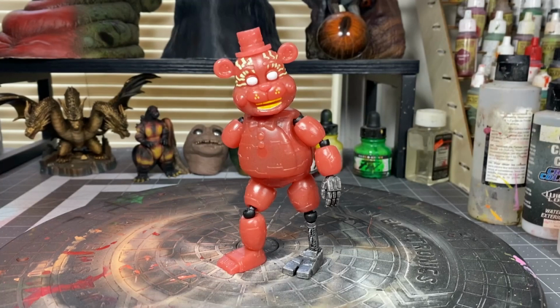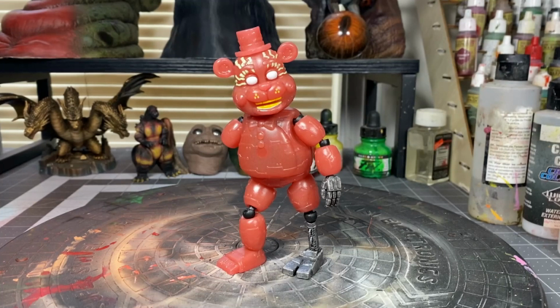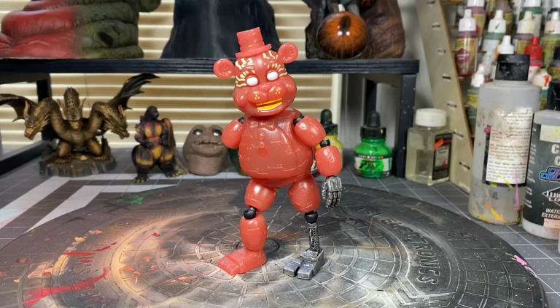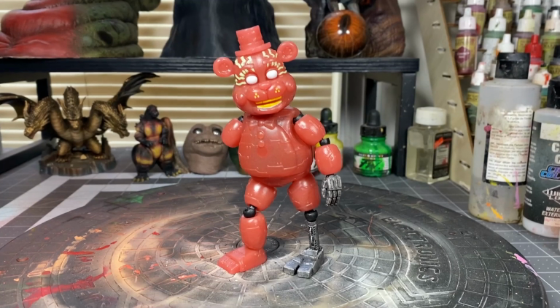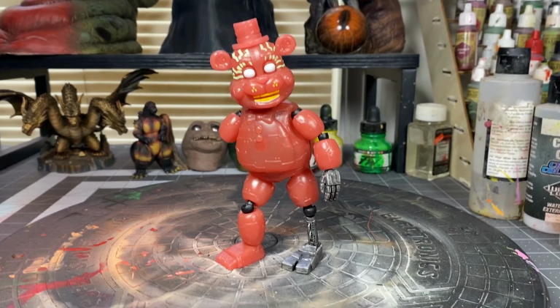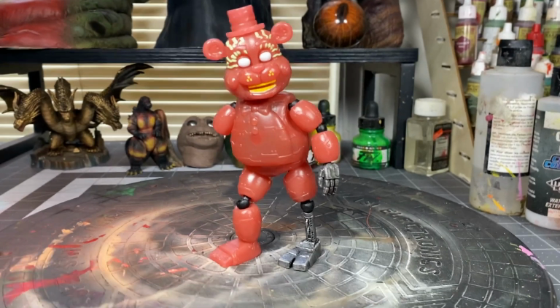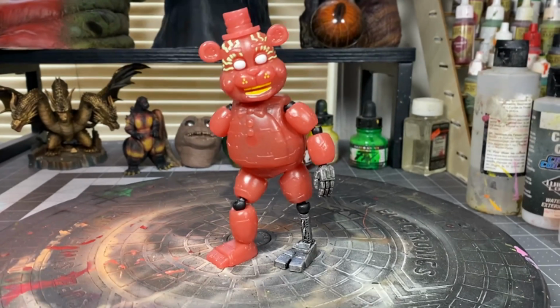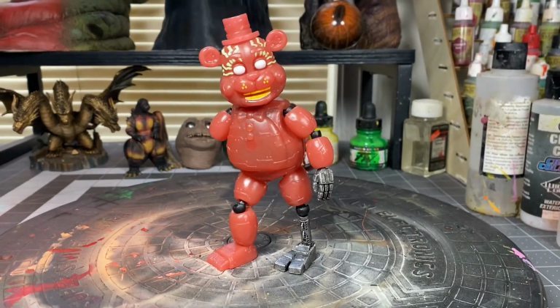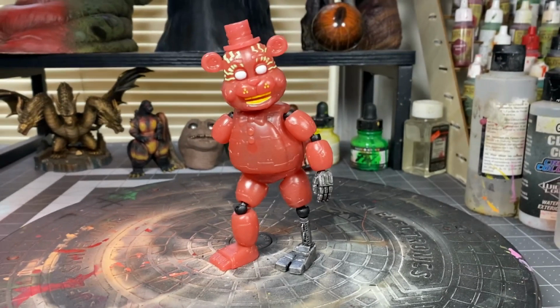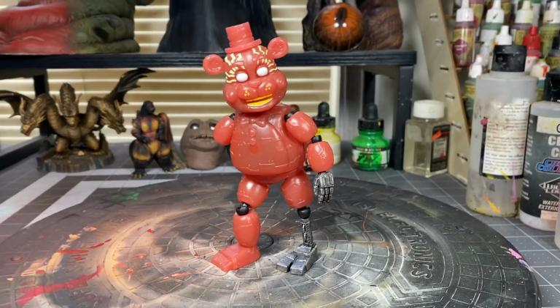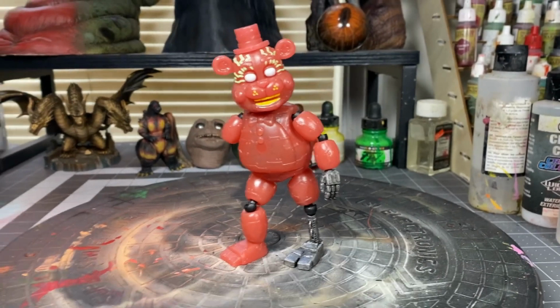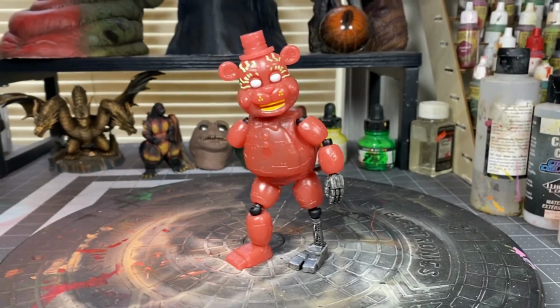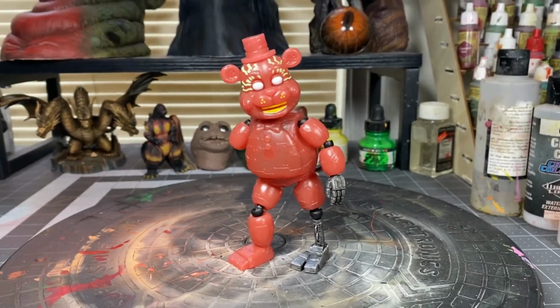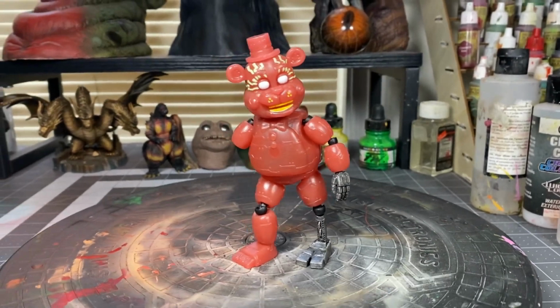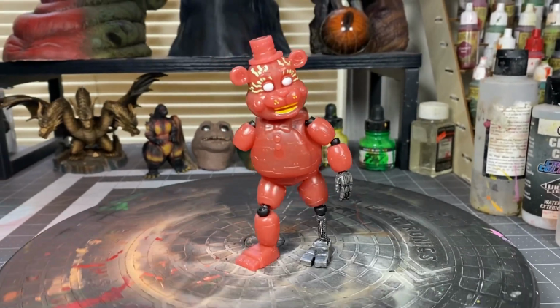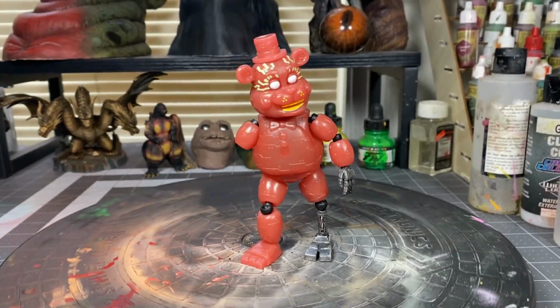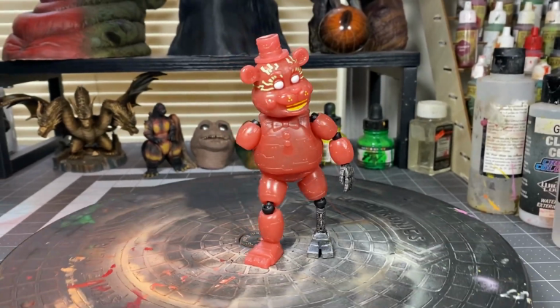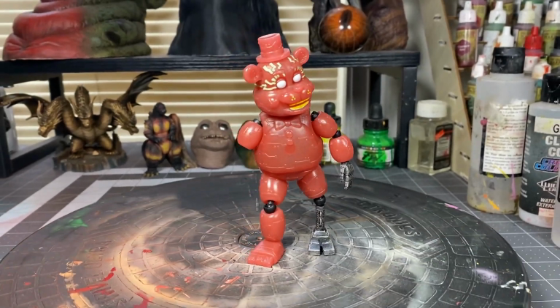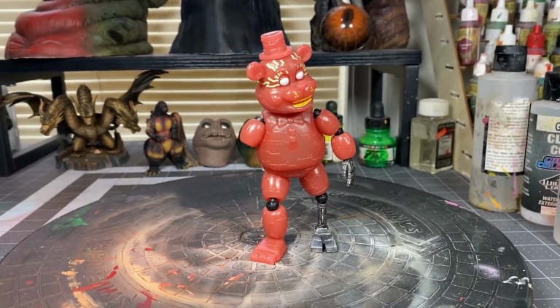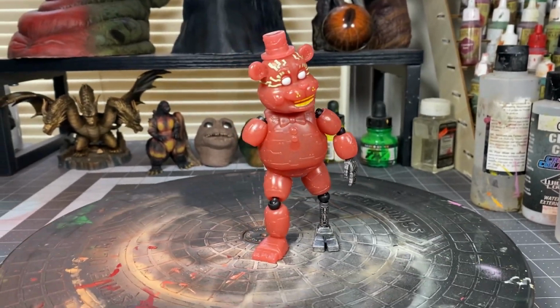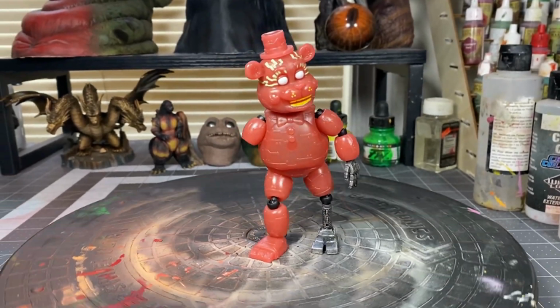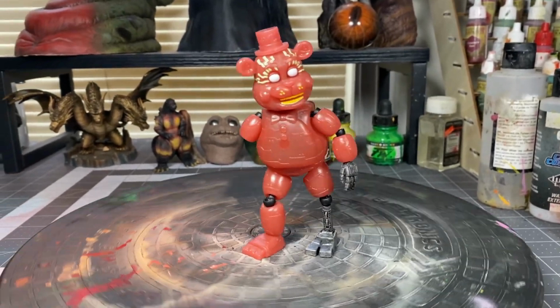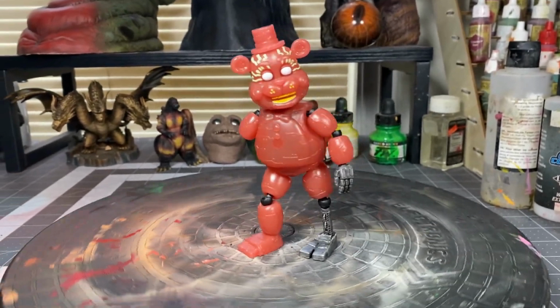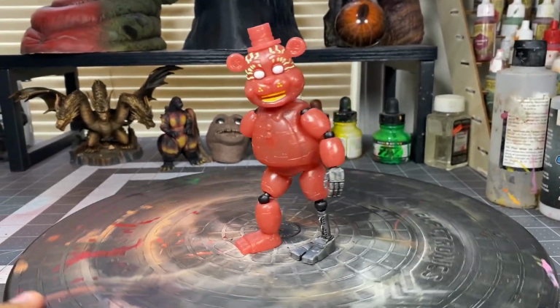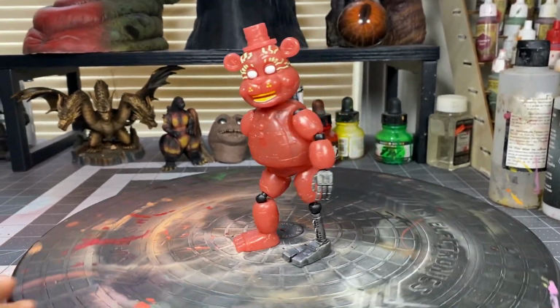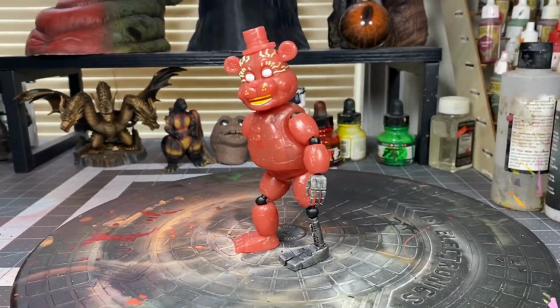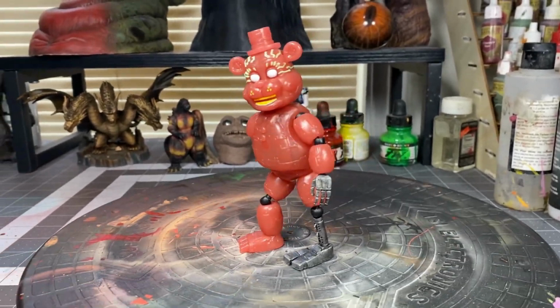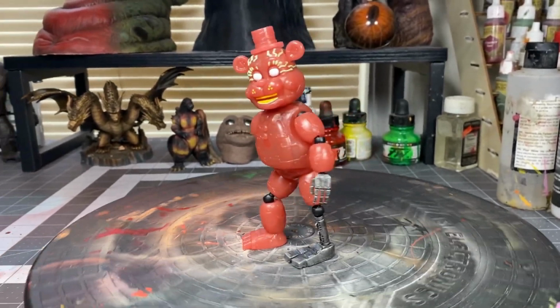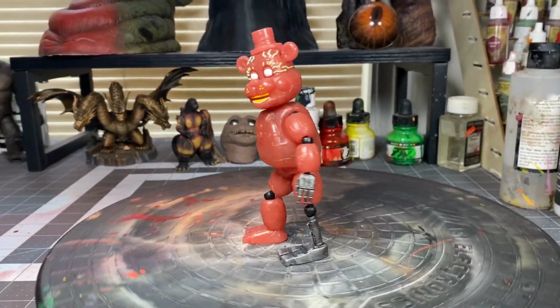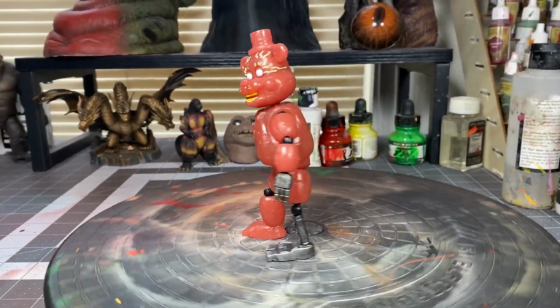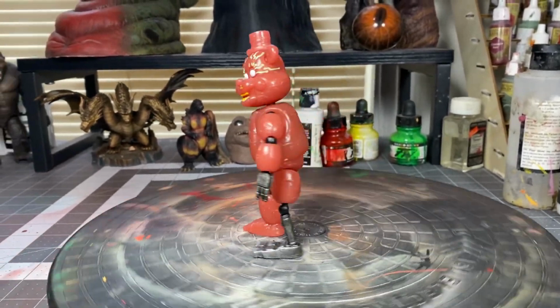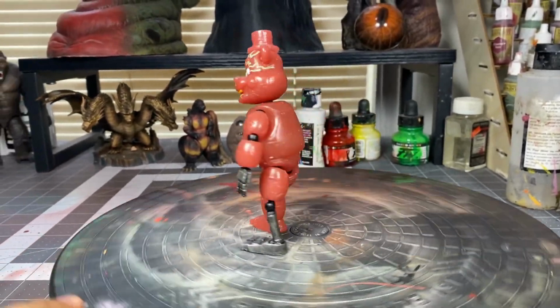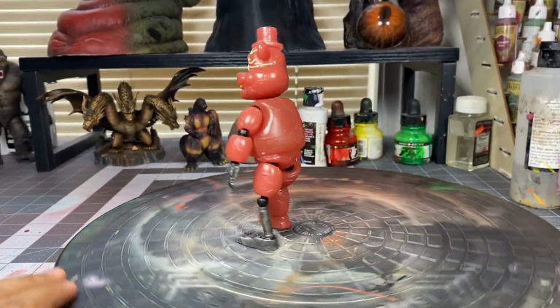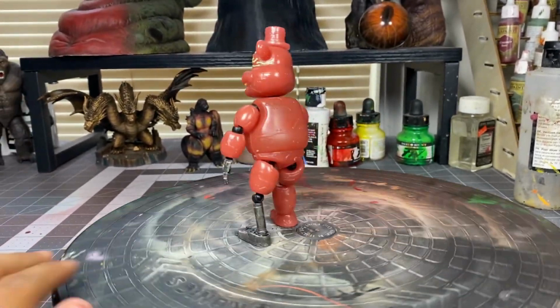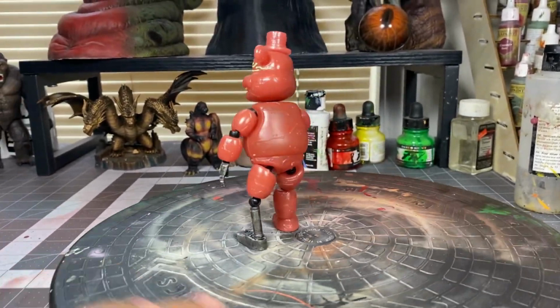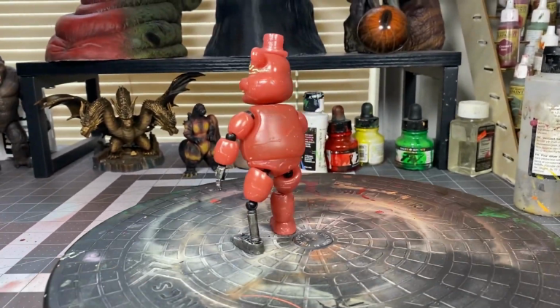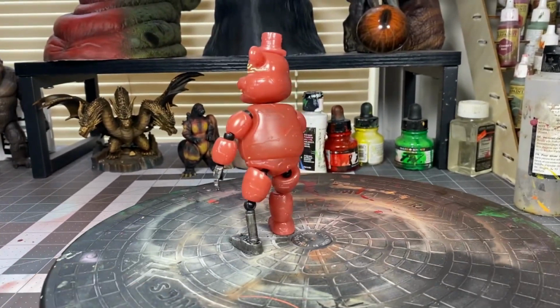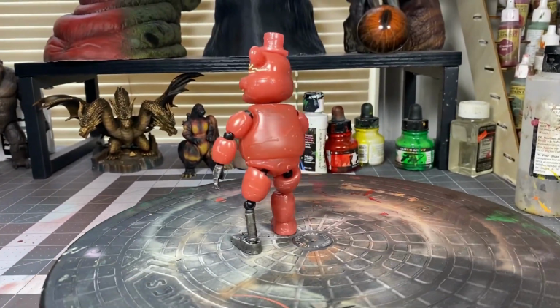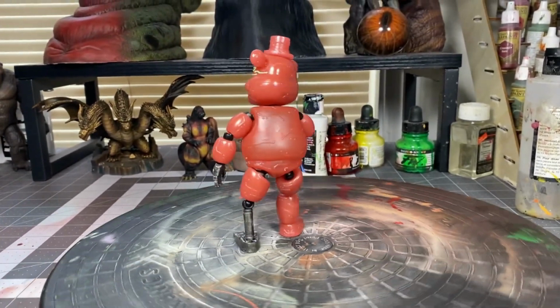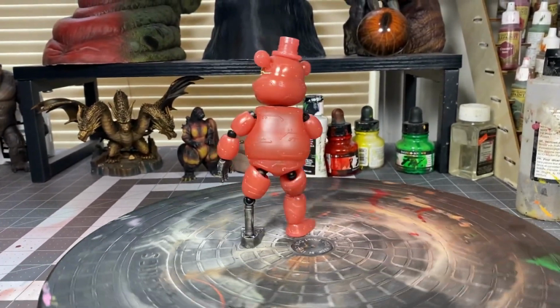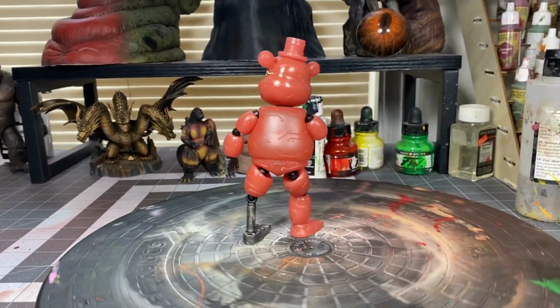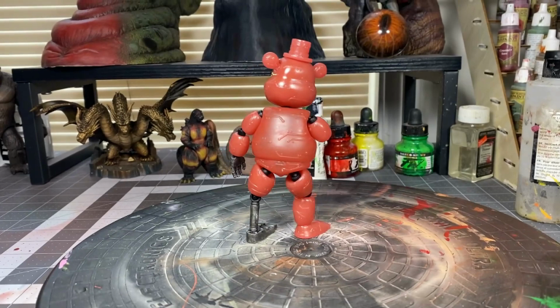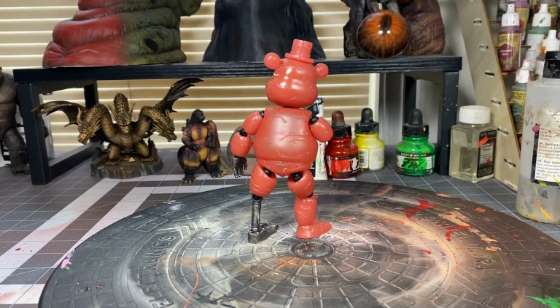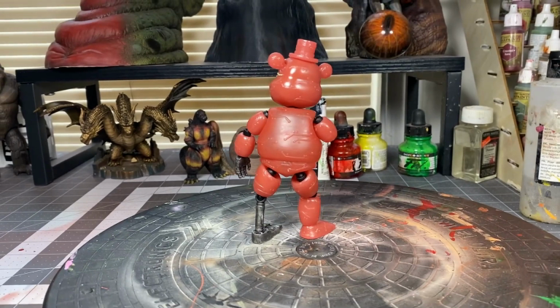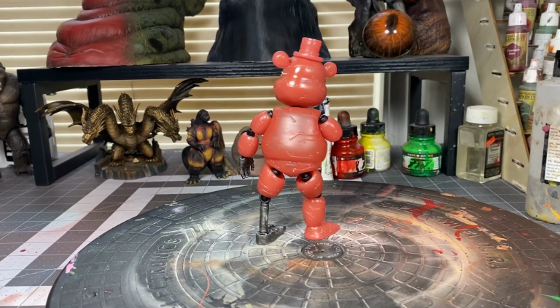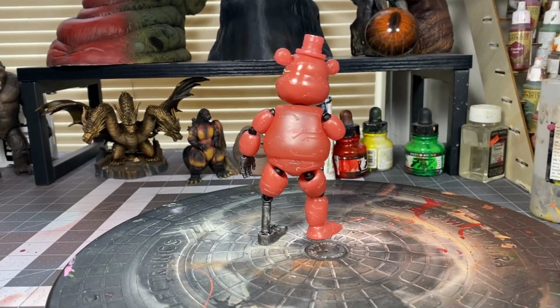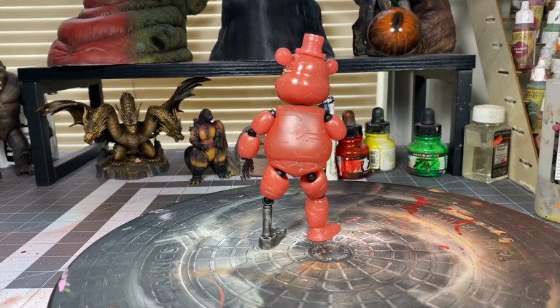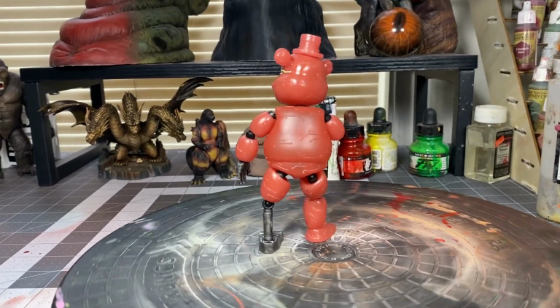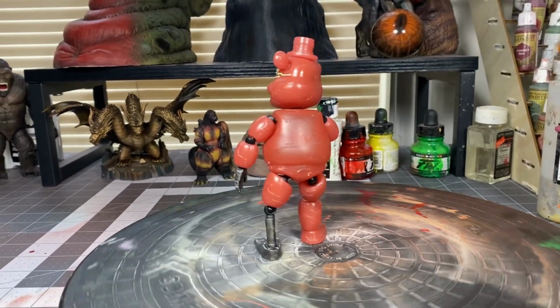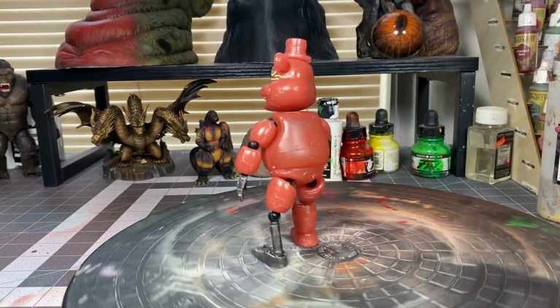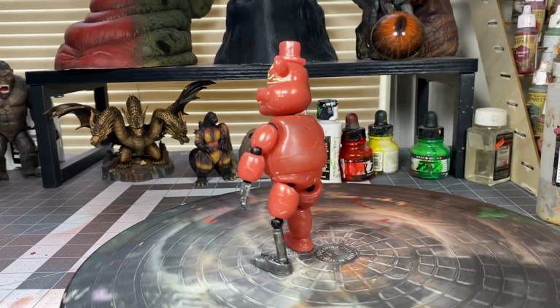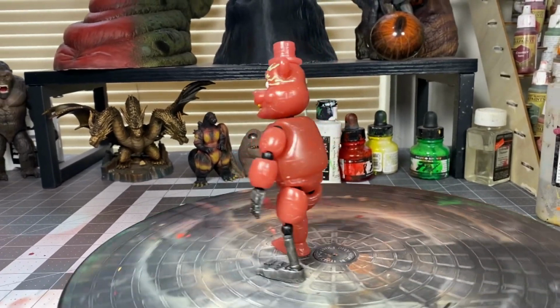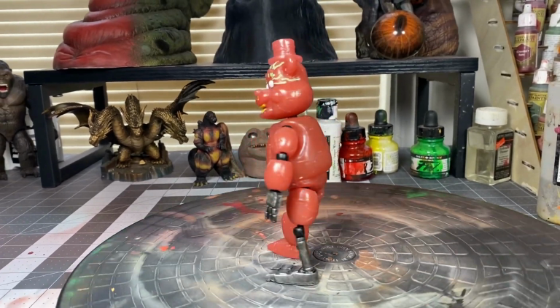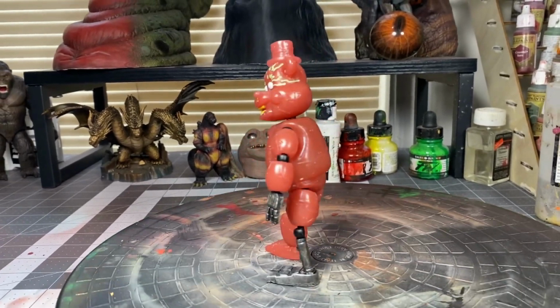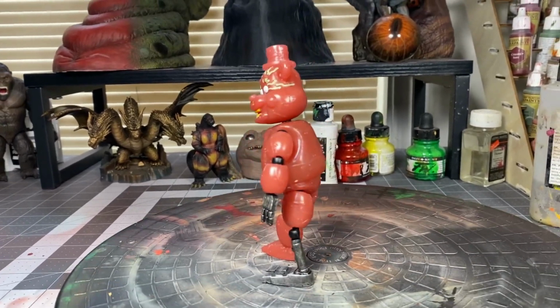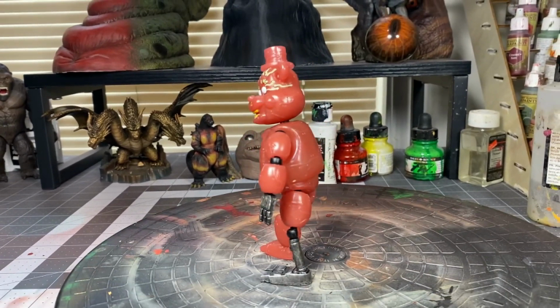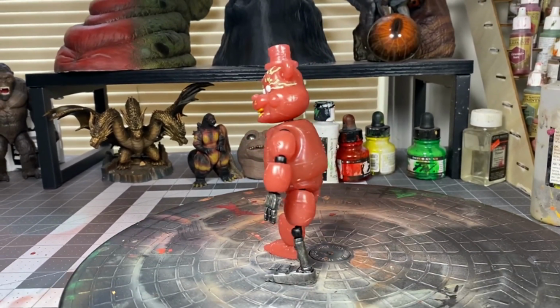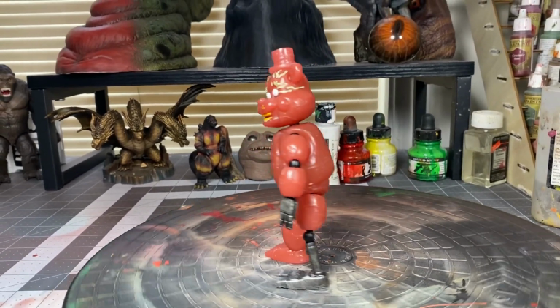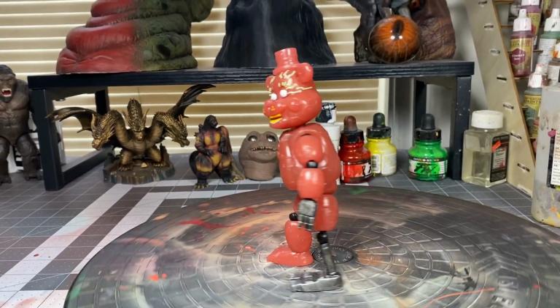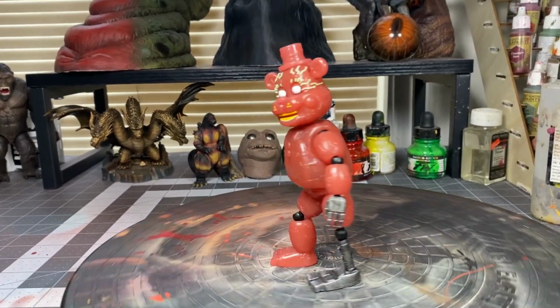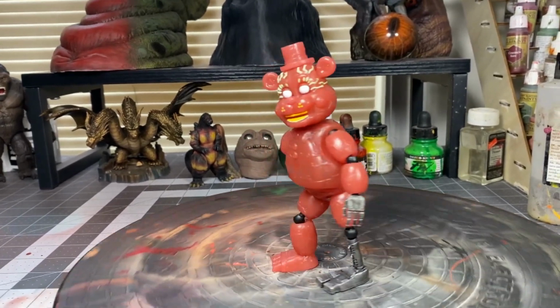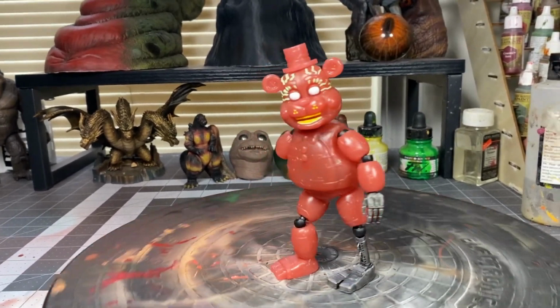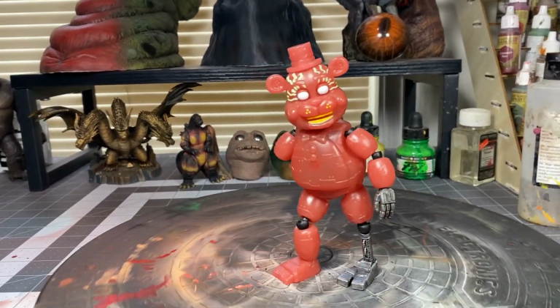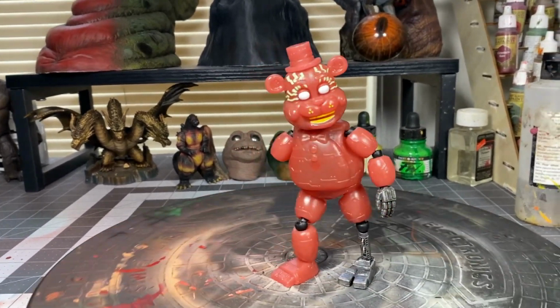To begin customizing him, I took off his right arm completely and I replaced his left hand and left foot with parts that I took out from a Foxy figure.